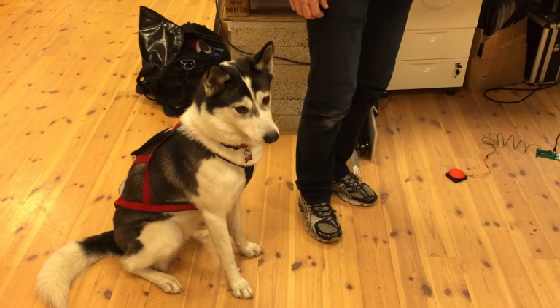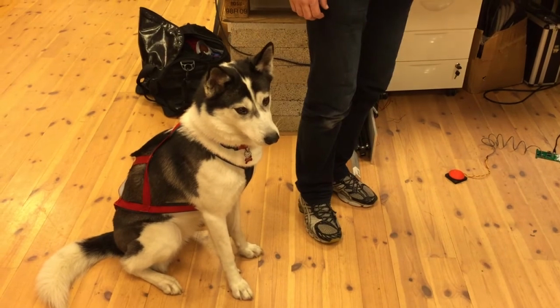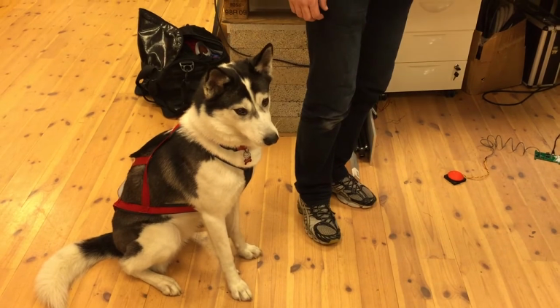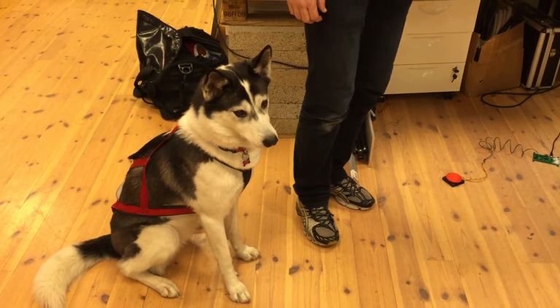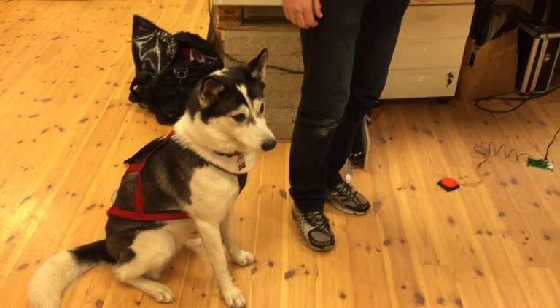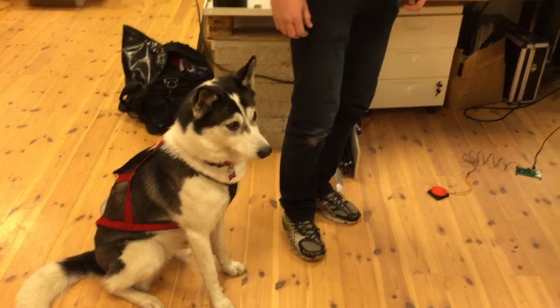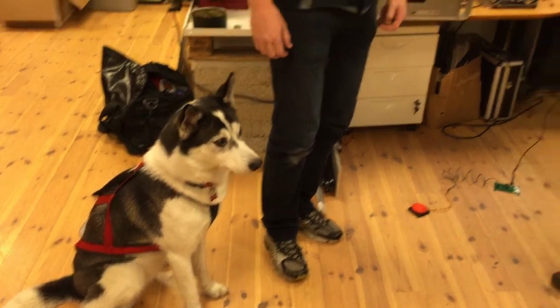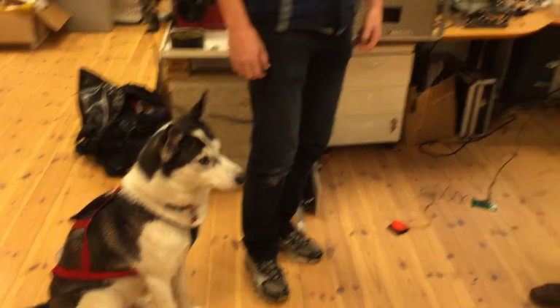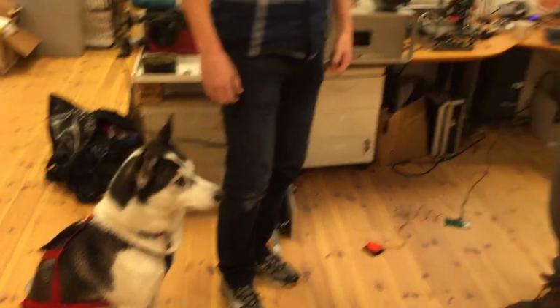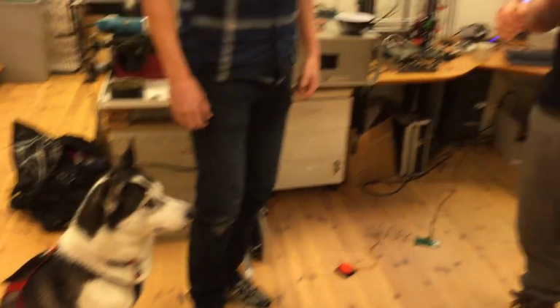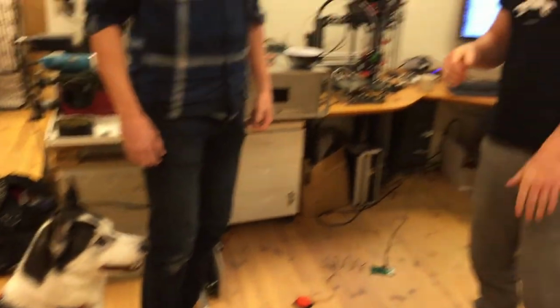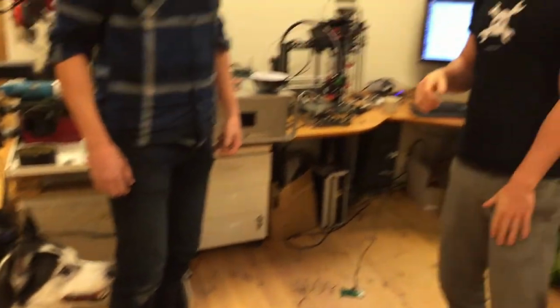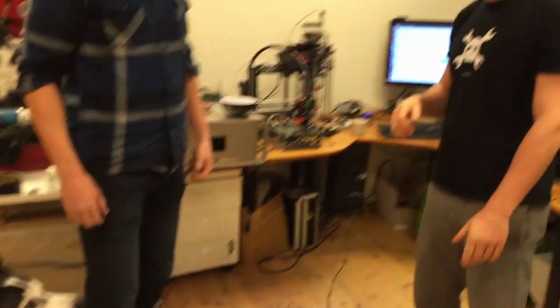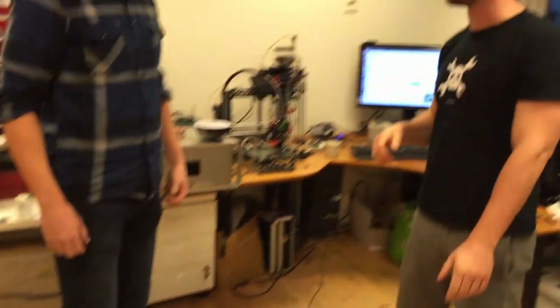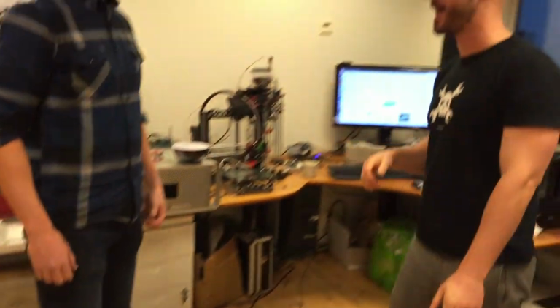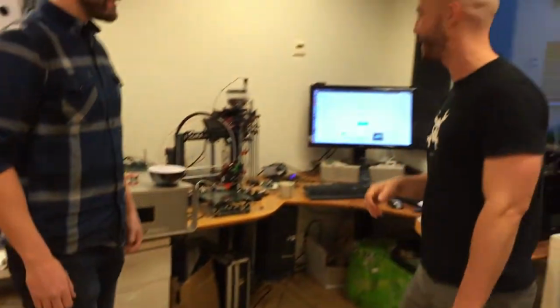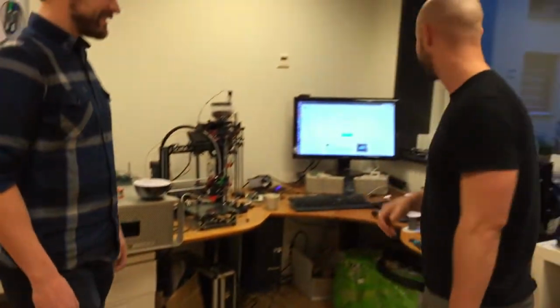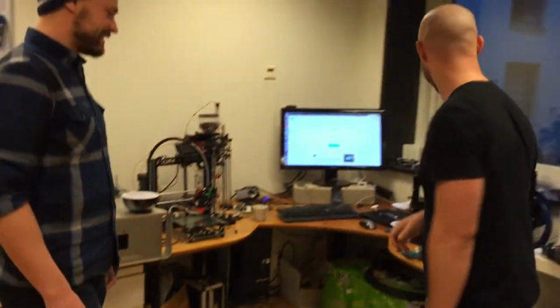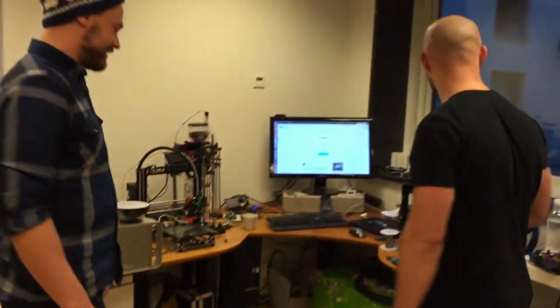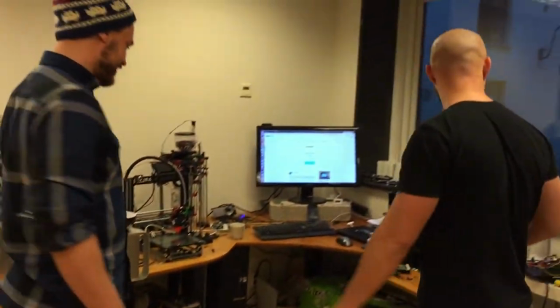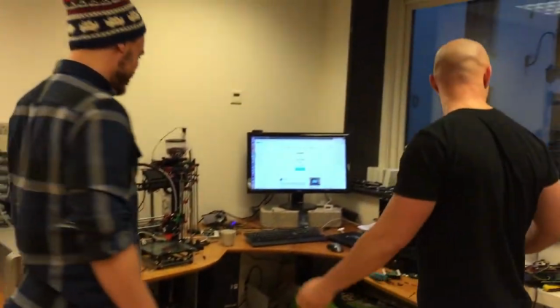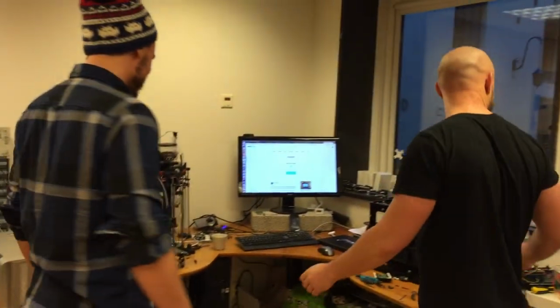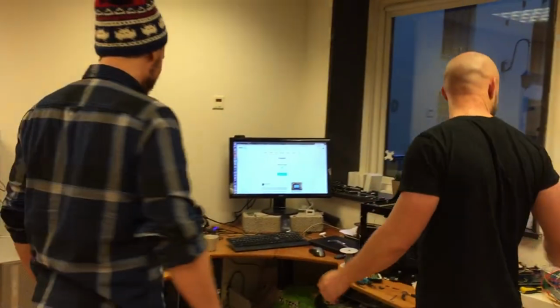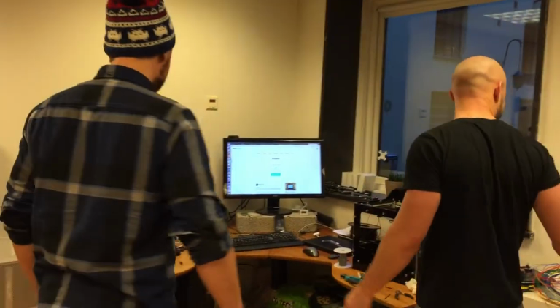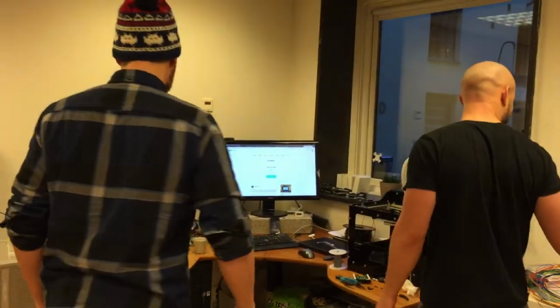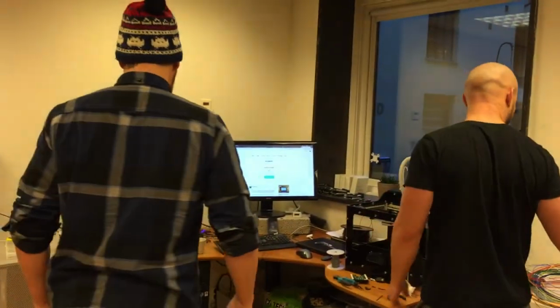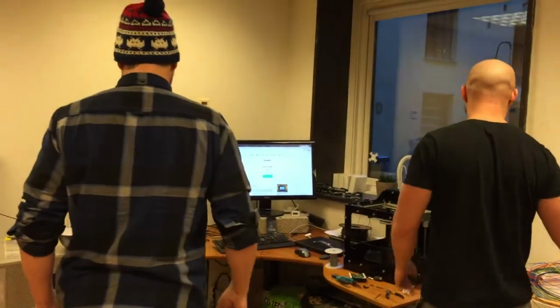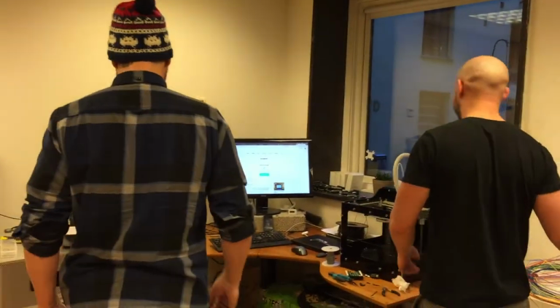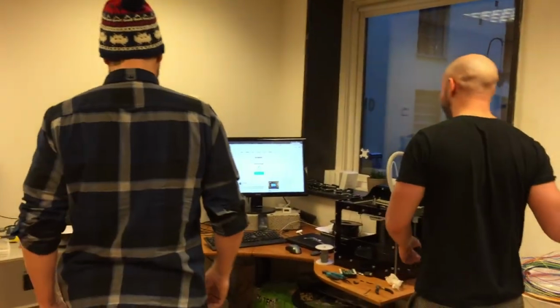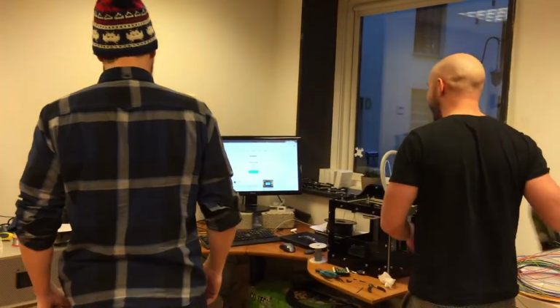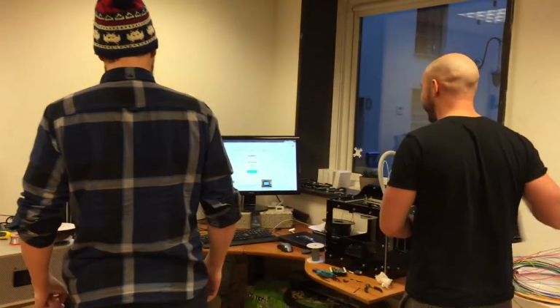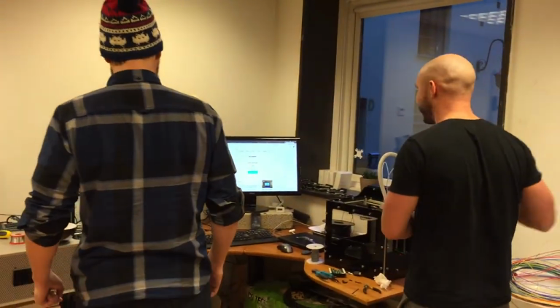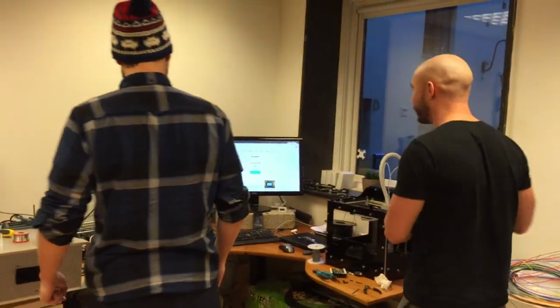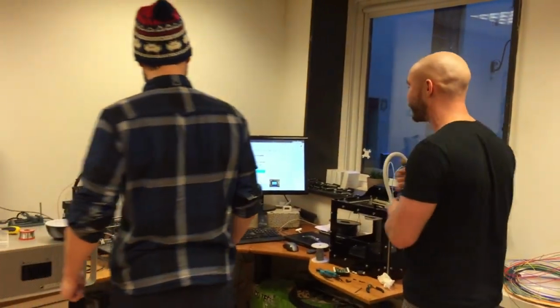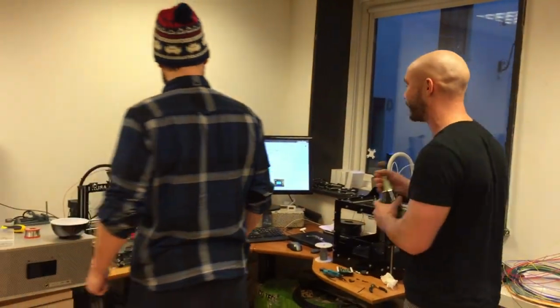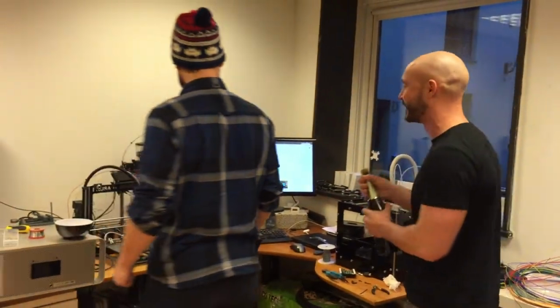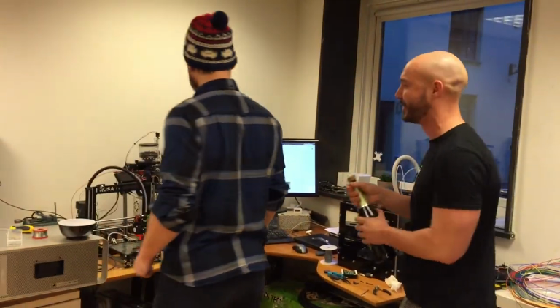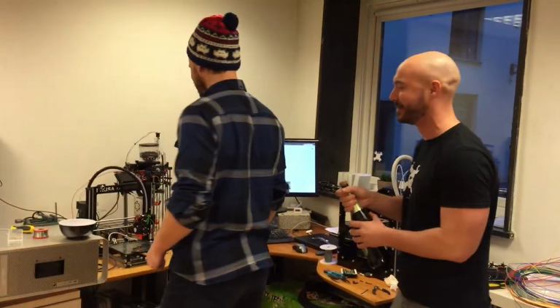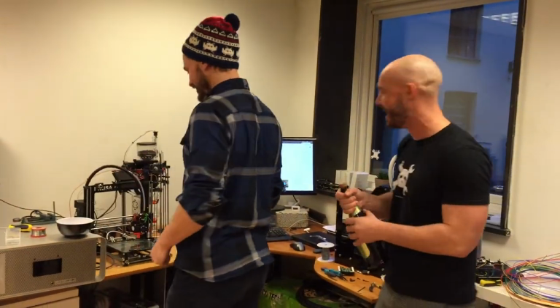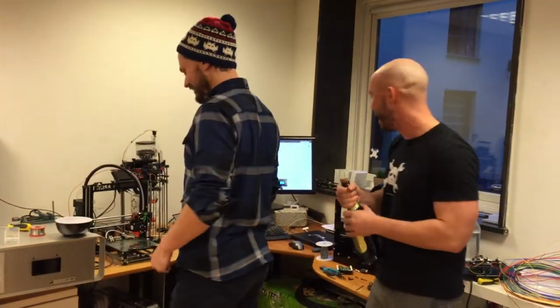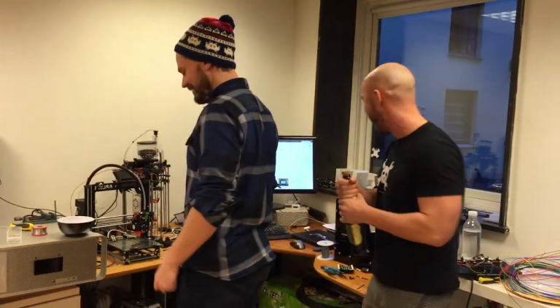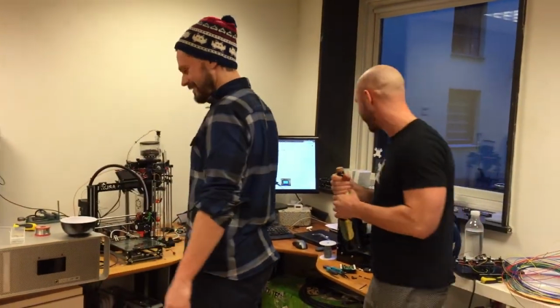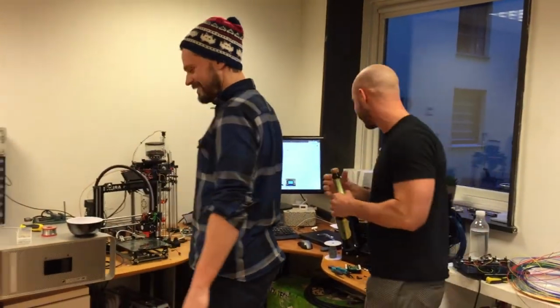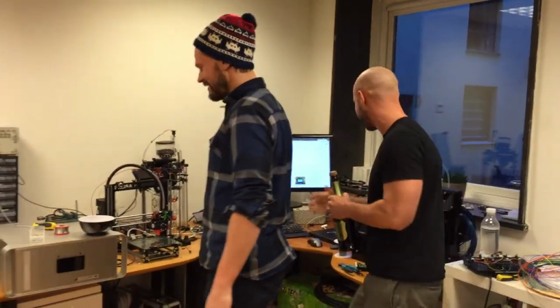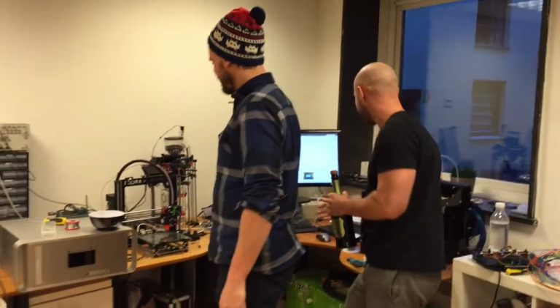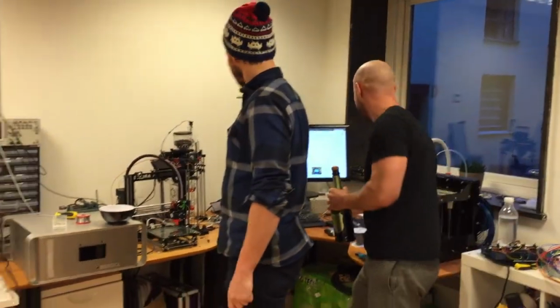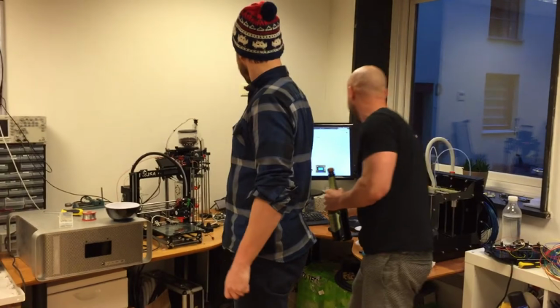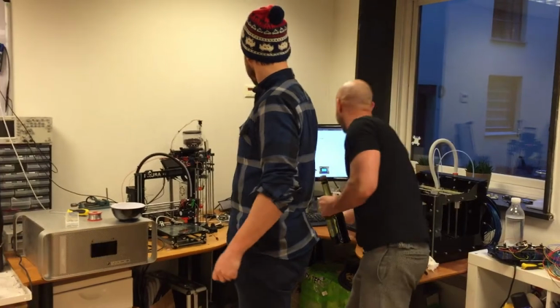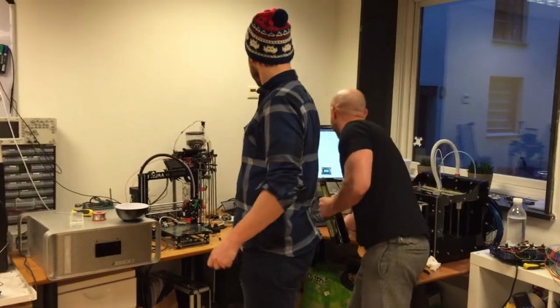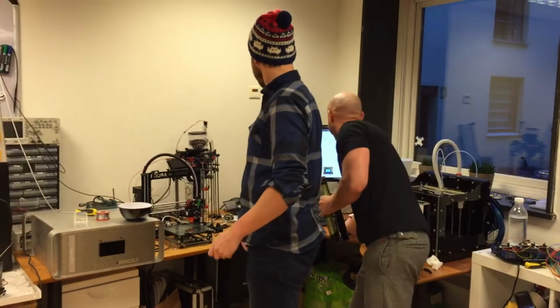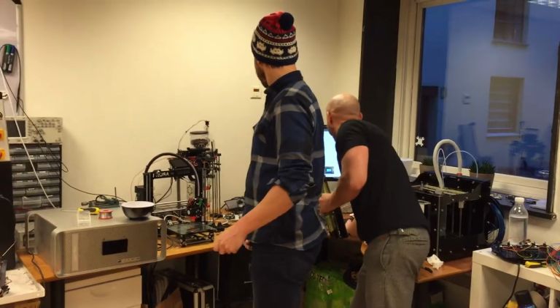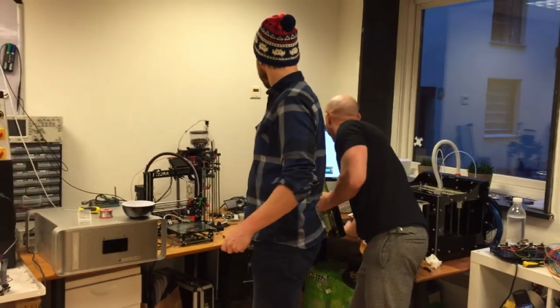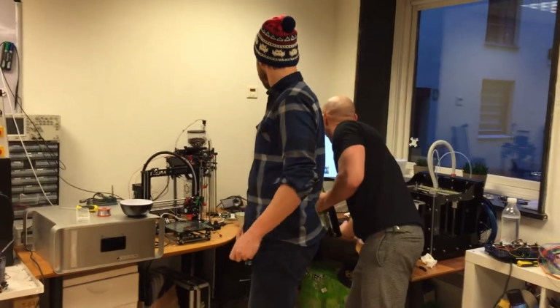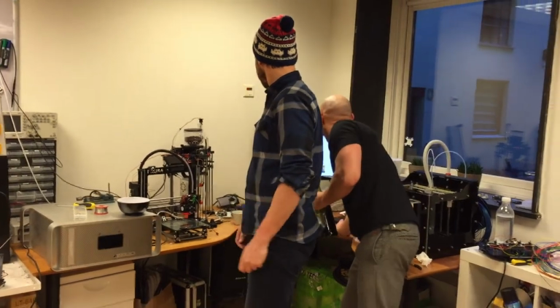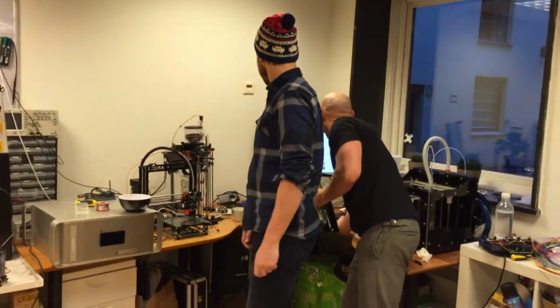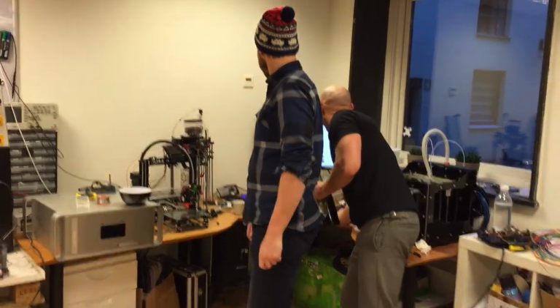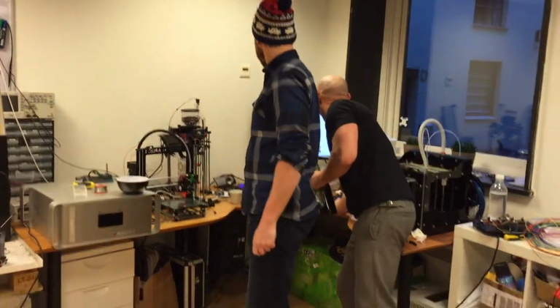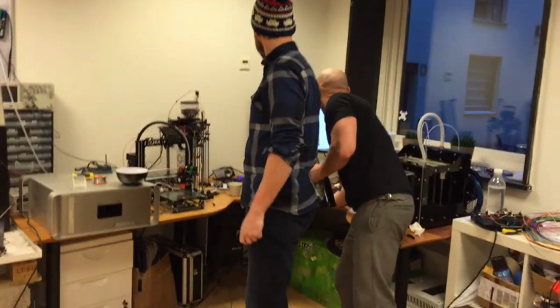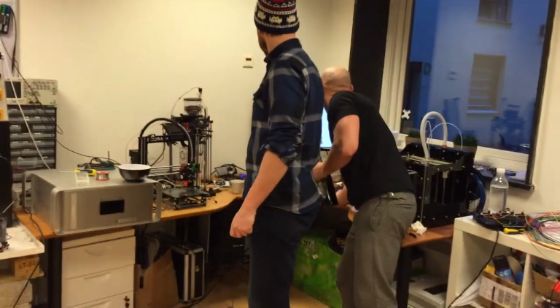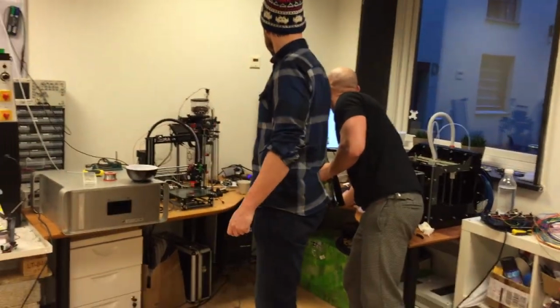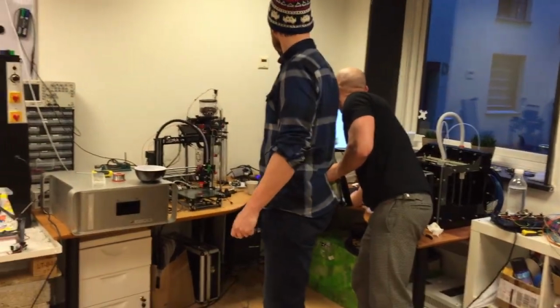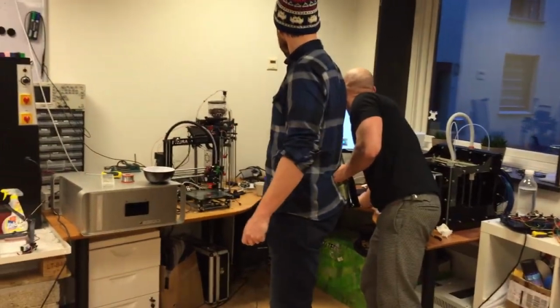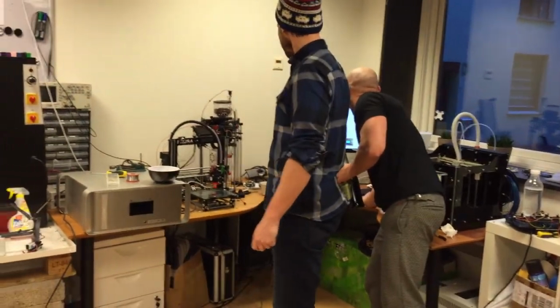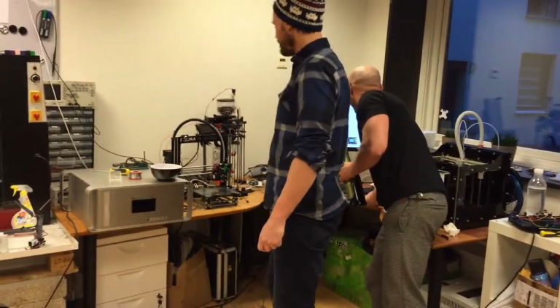You know what? I think we're just gonna go ahead and do this. Not a dry run — I think we're gonna do the actual thing. Hold on, hold on. Okay, are we ready?